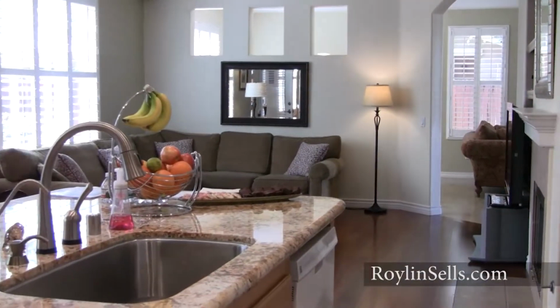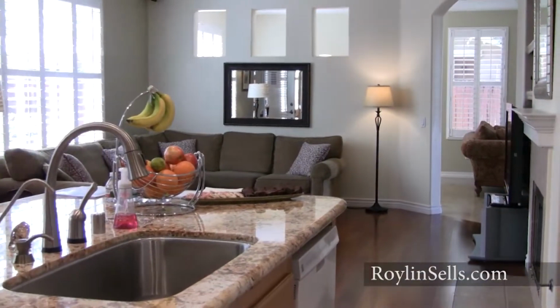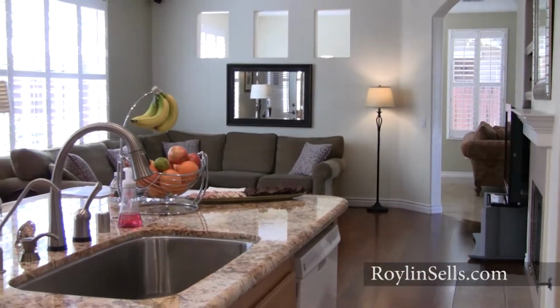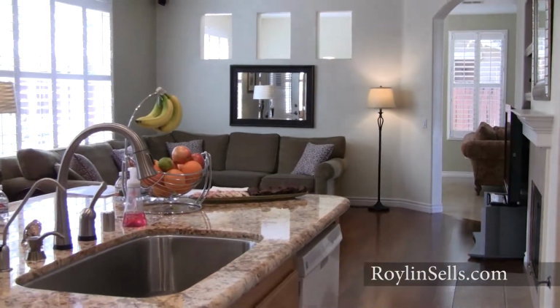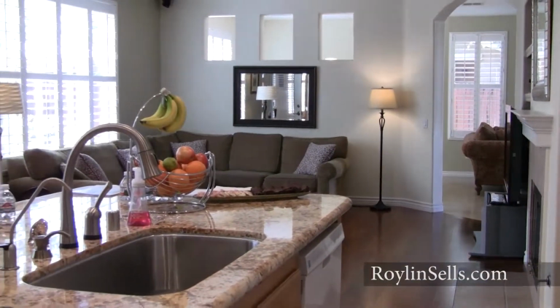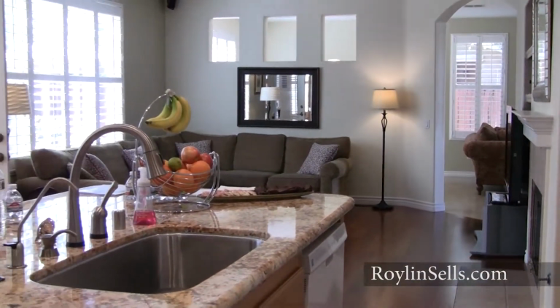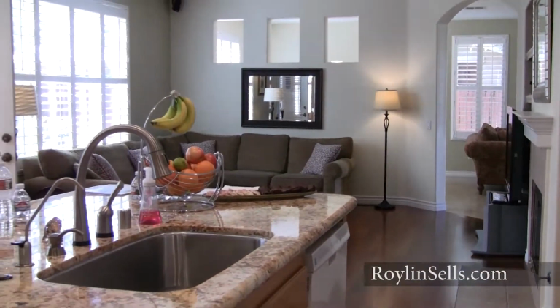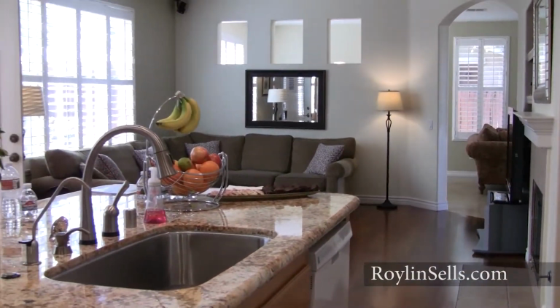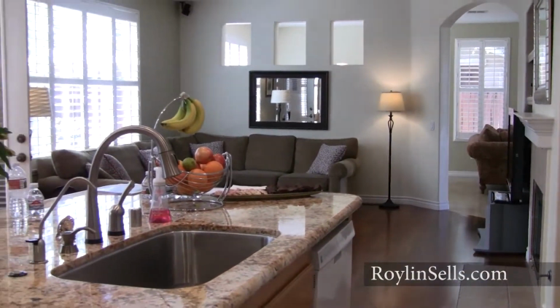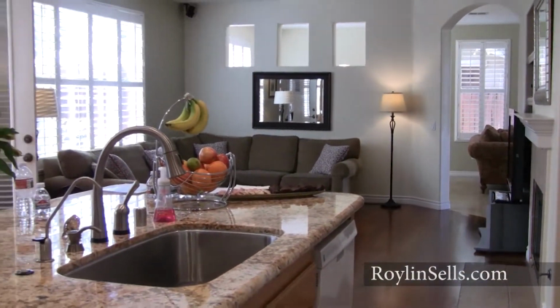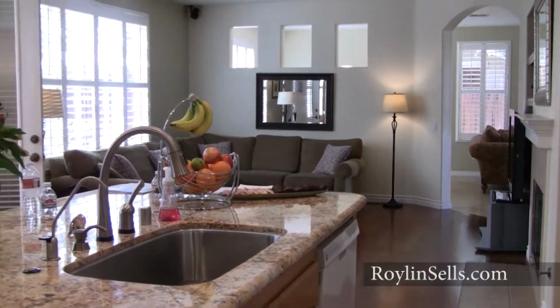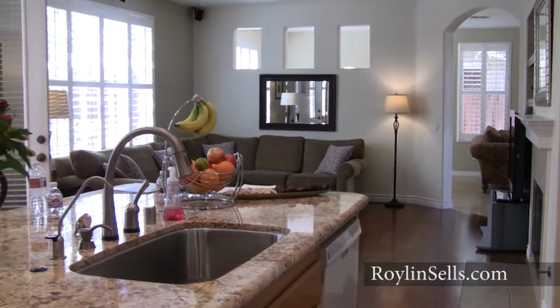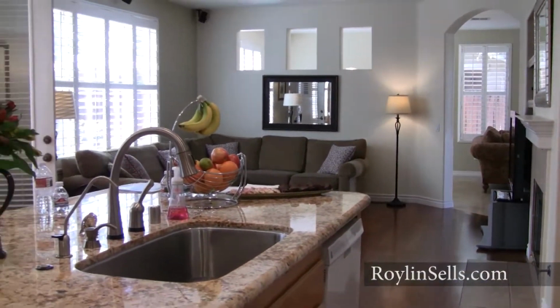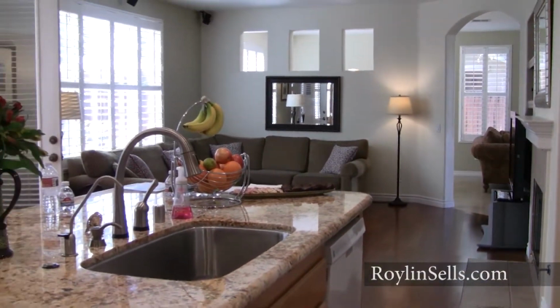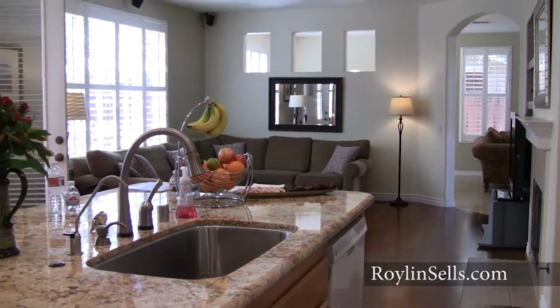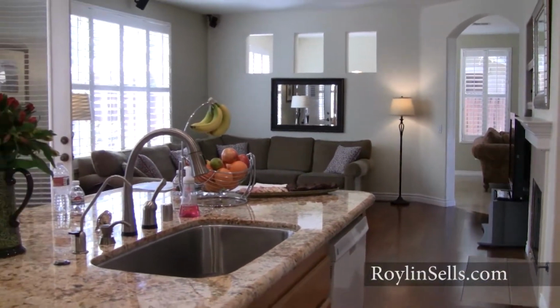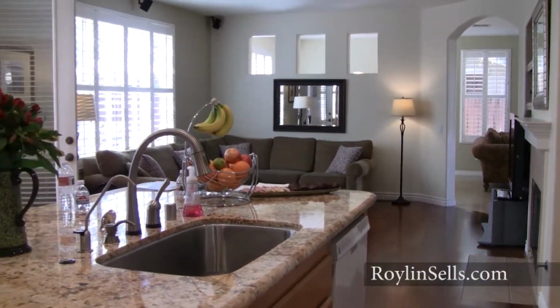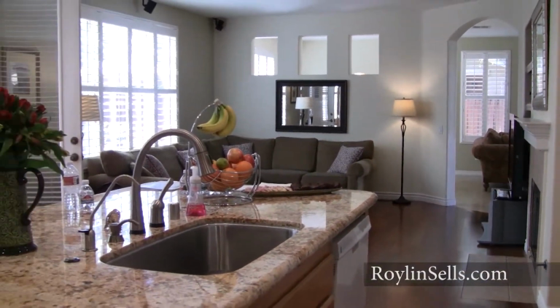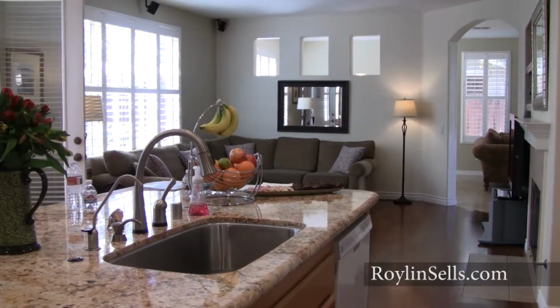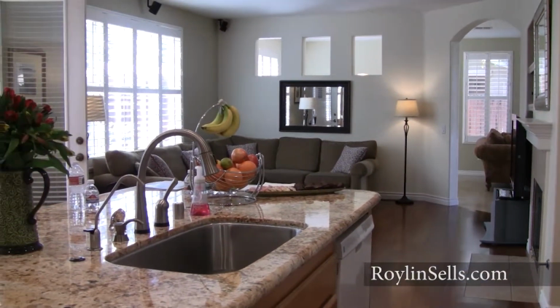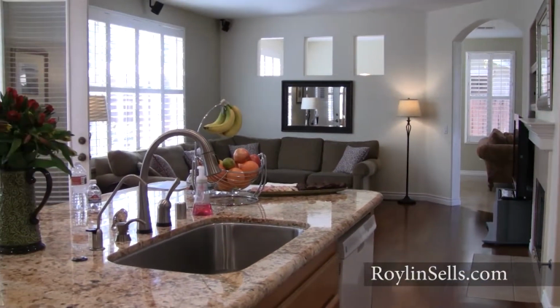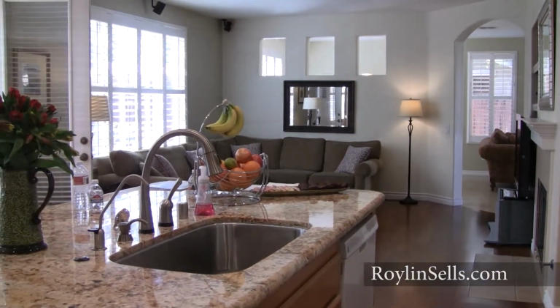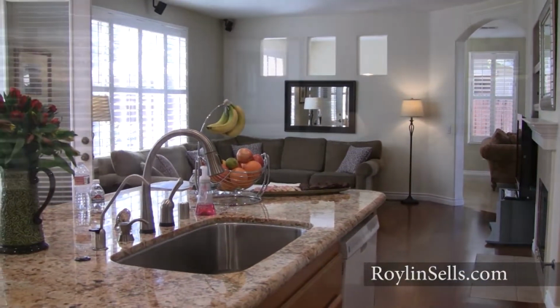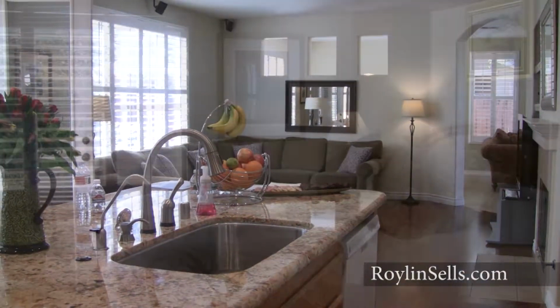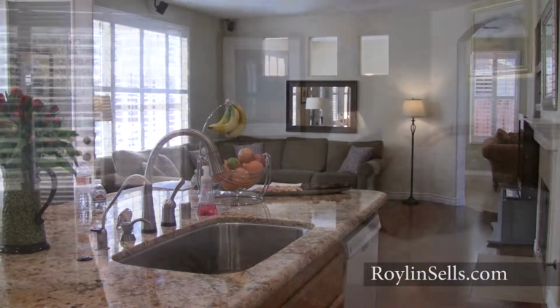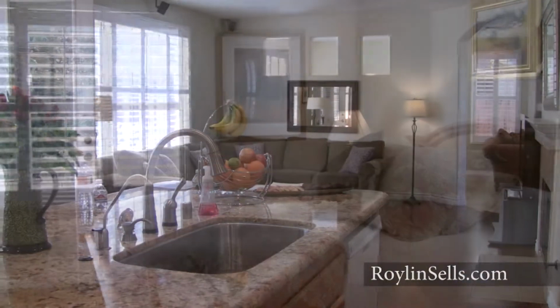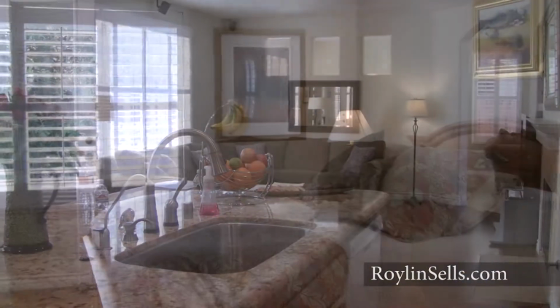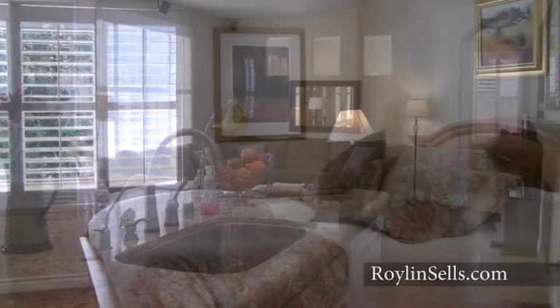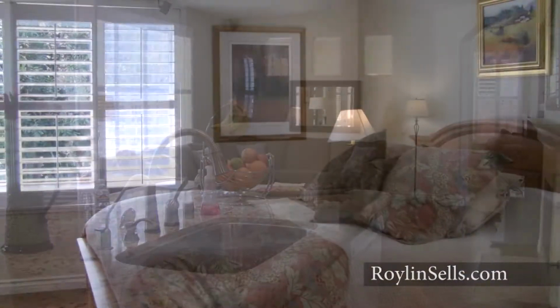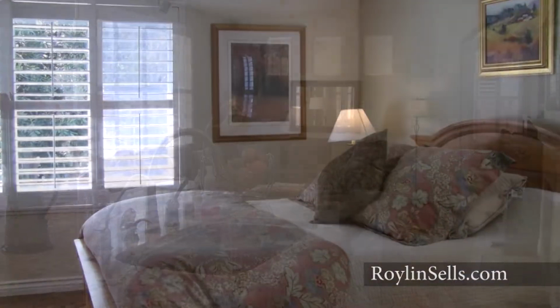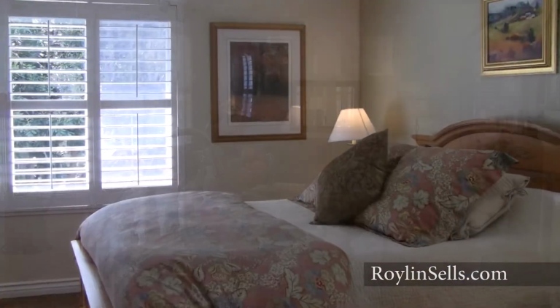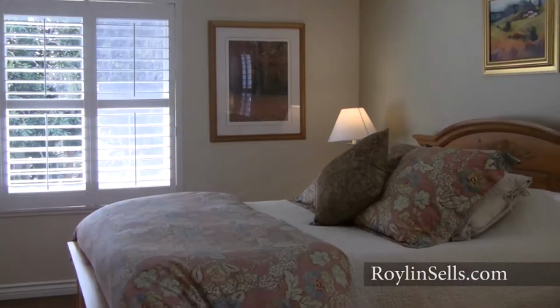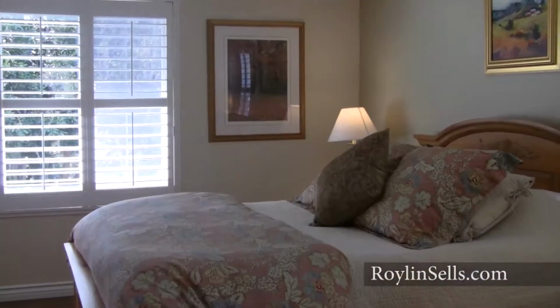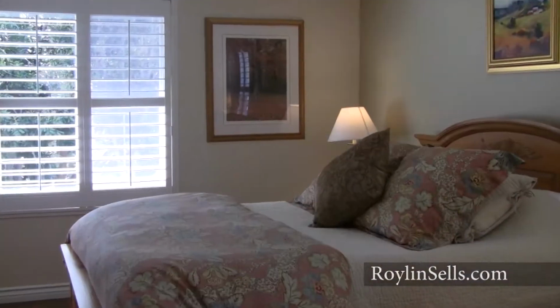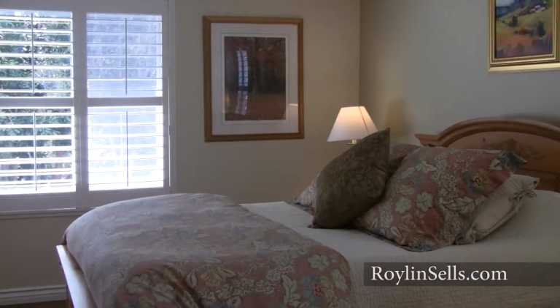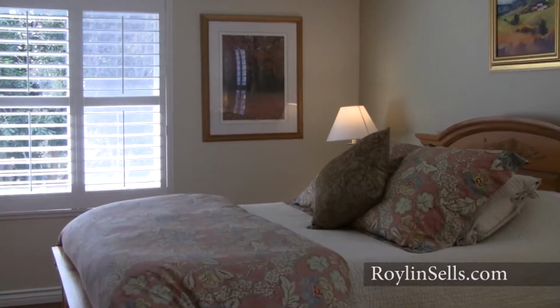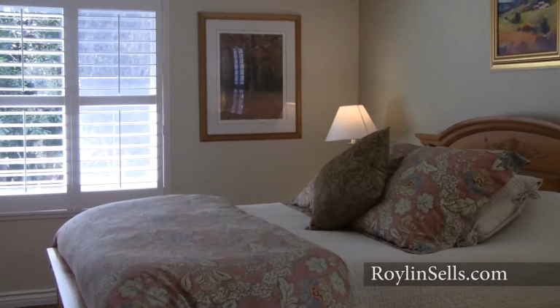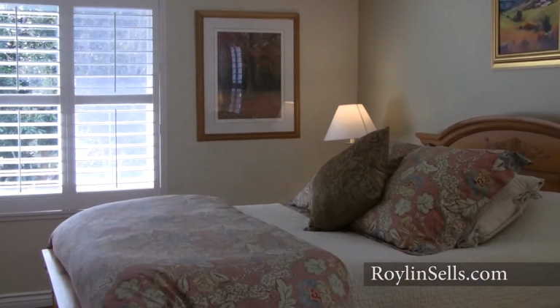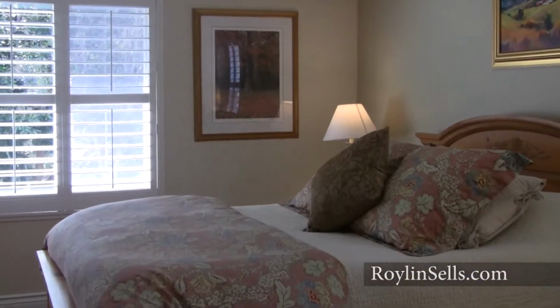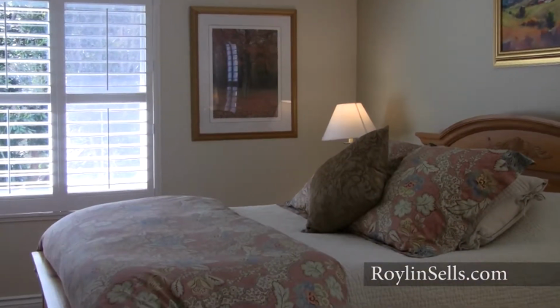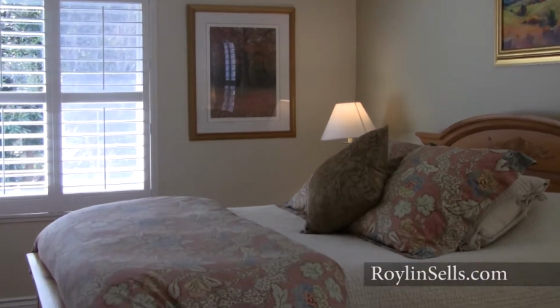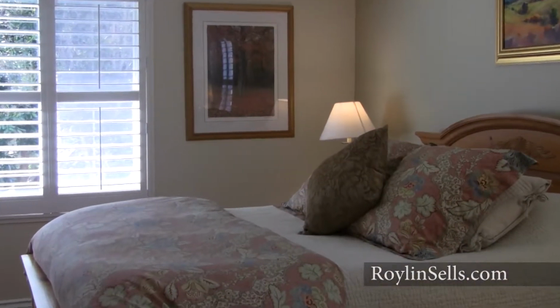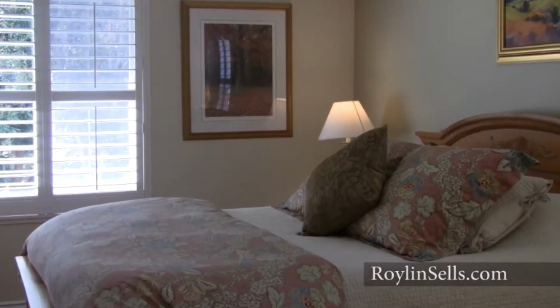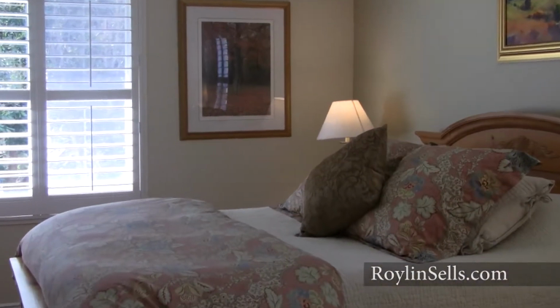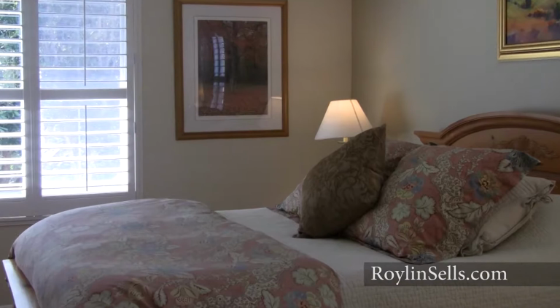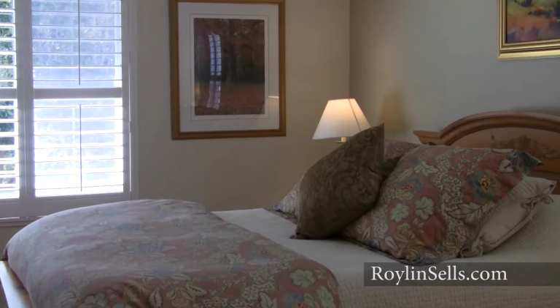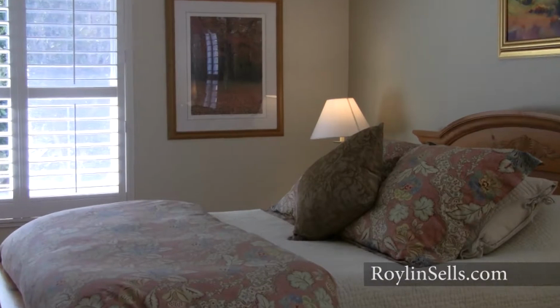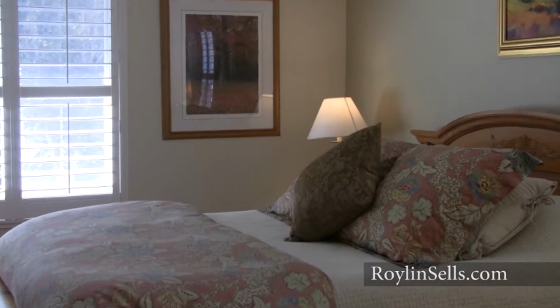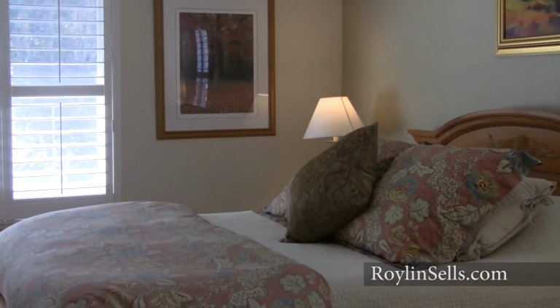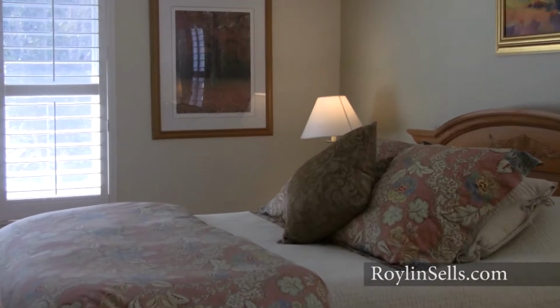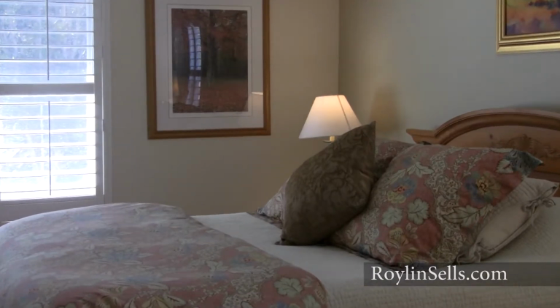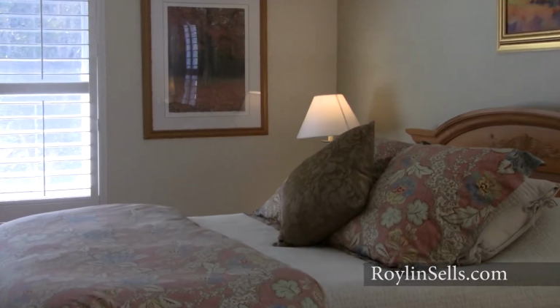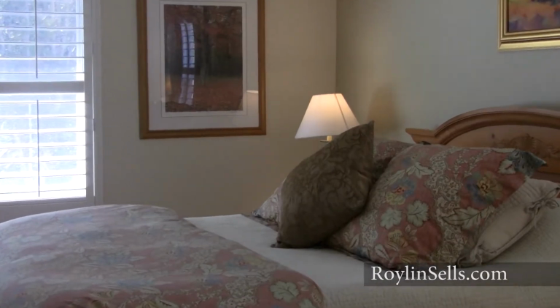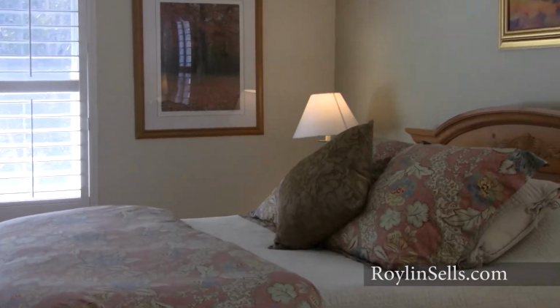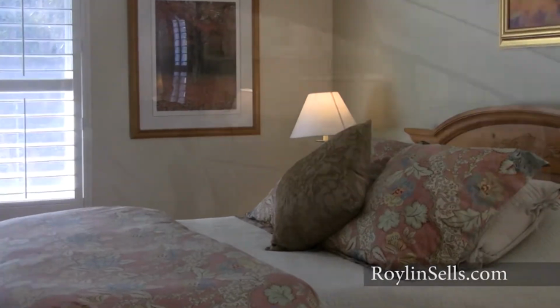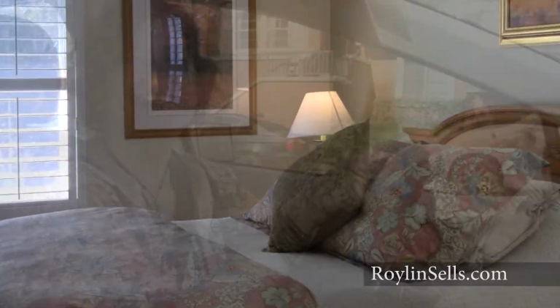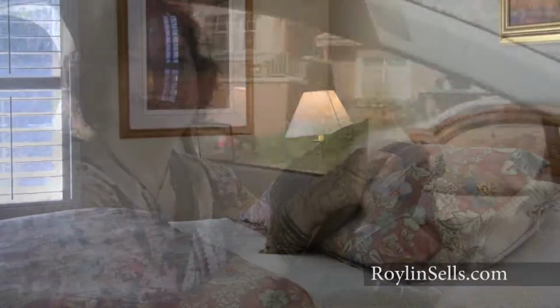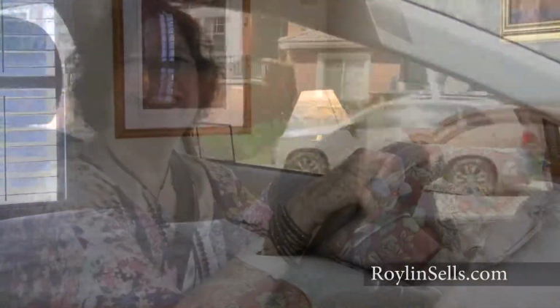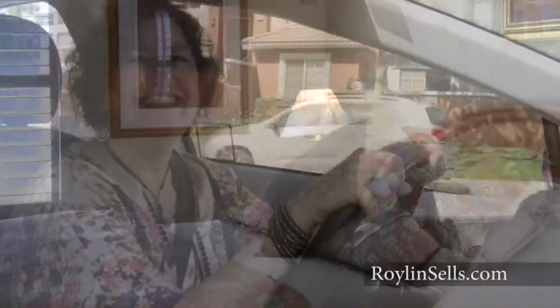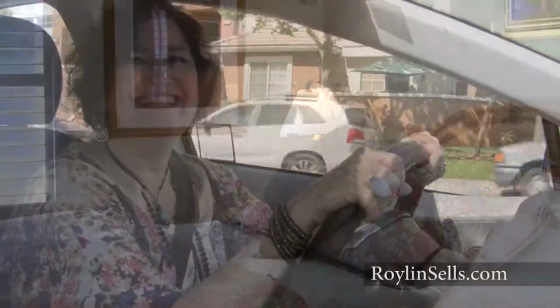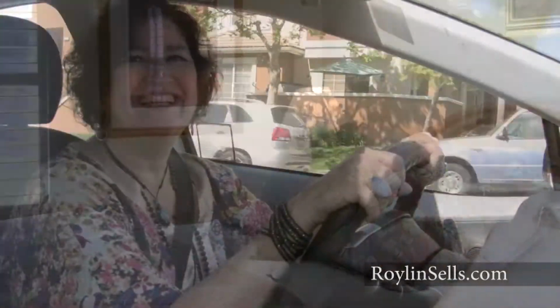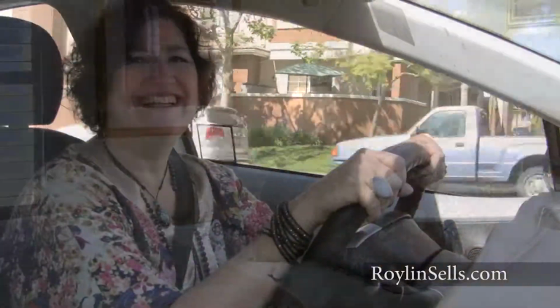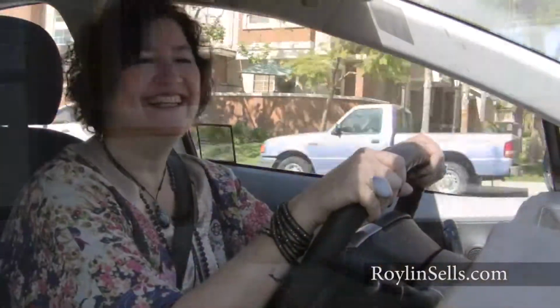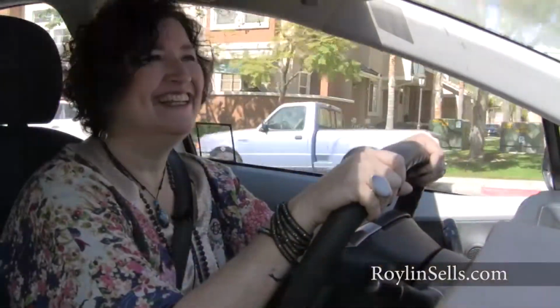Lots of room to cook and play. The master suite has a shower and tub and a walk-in closet.